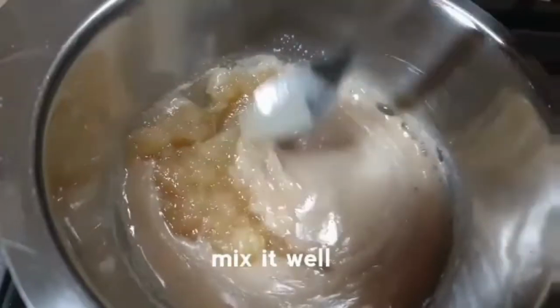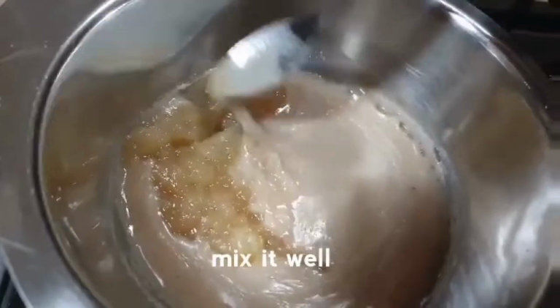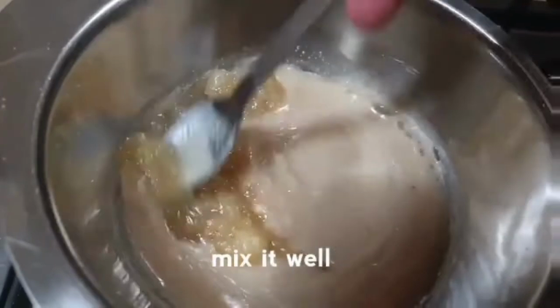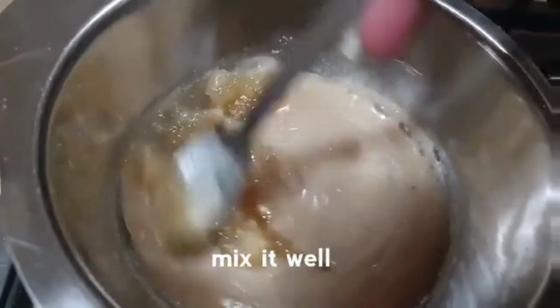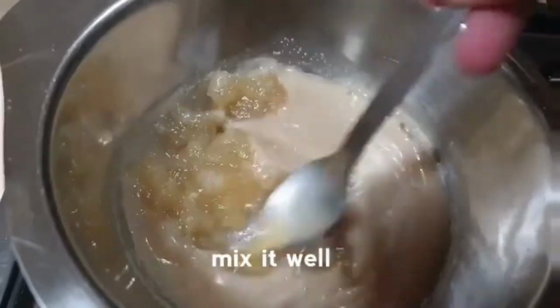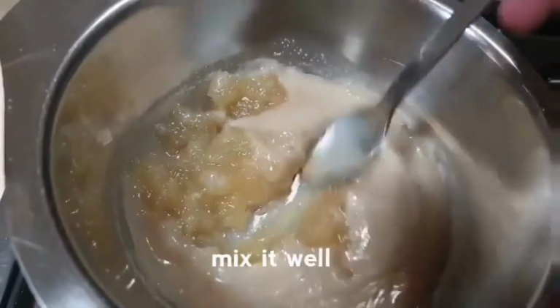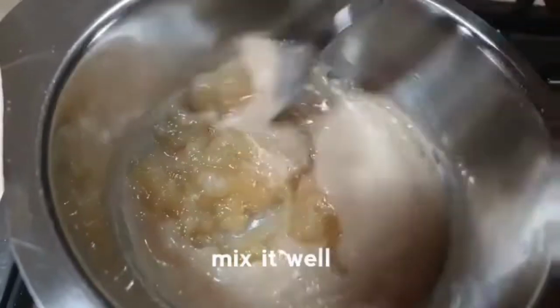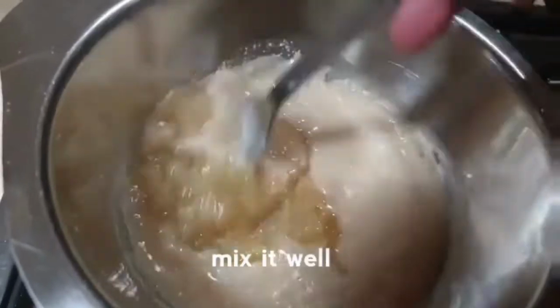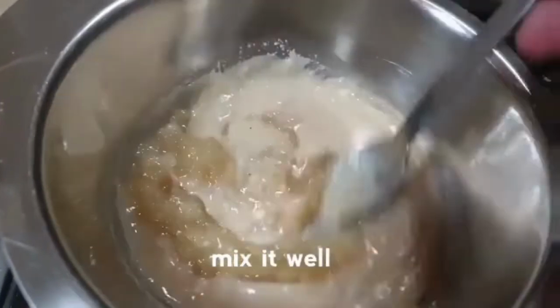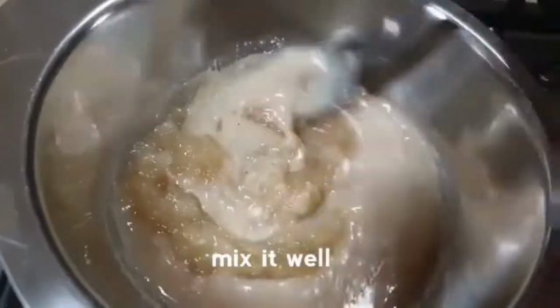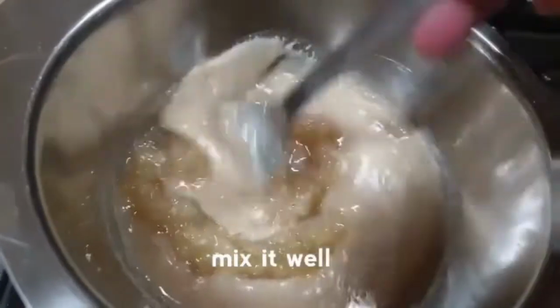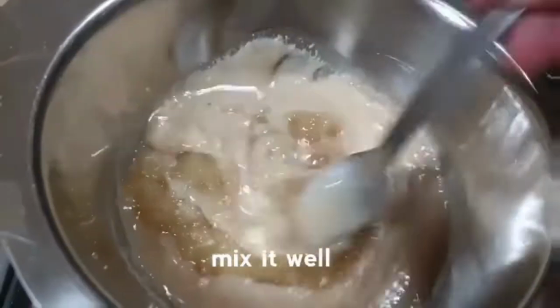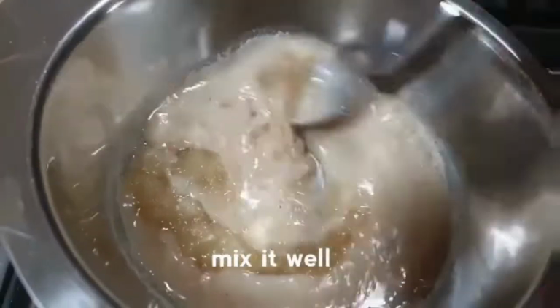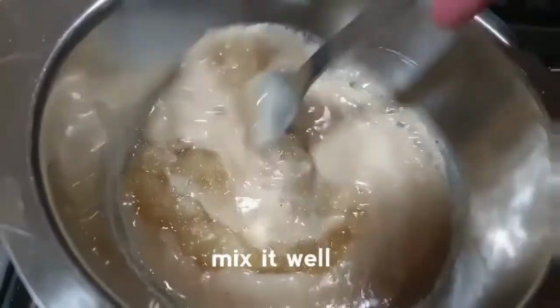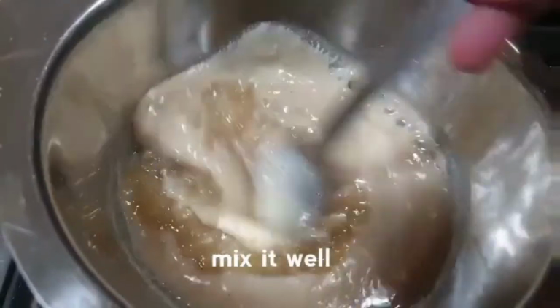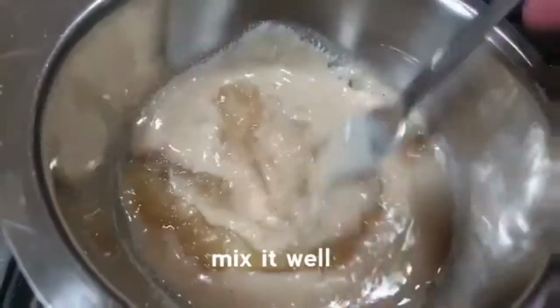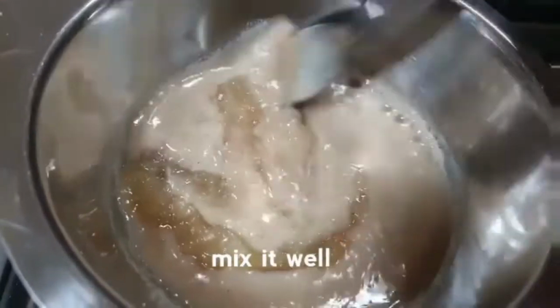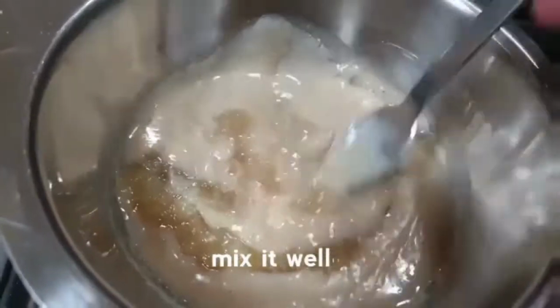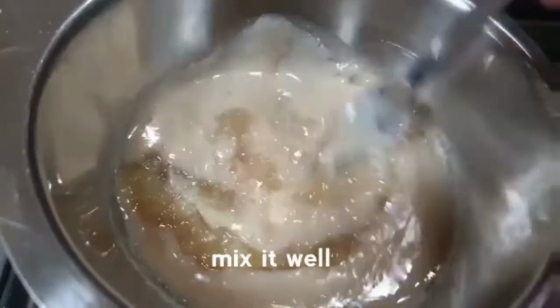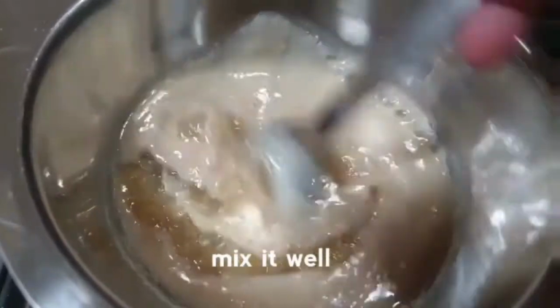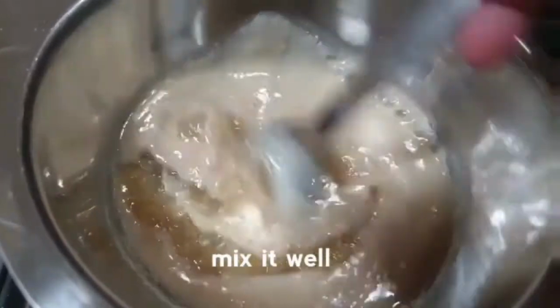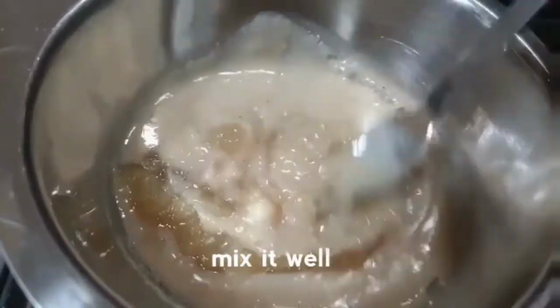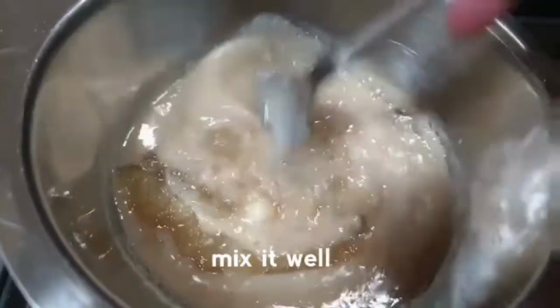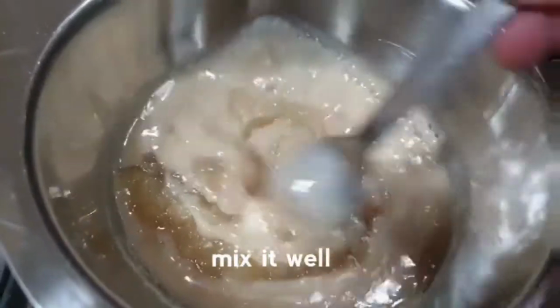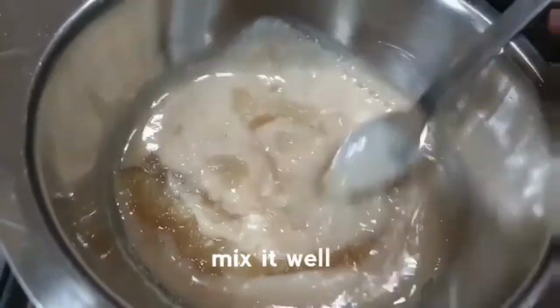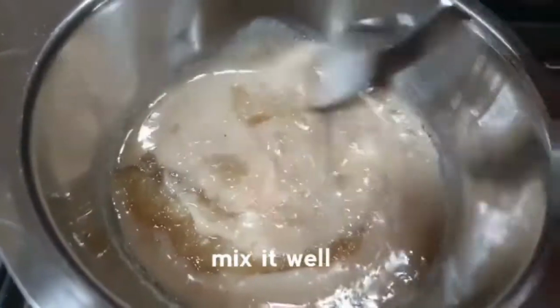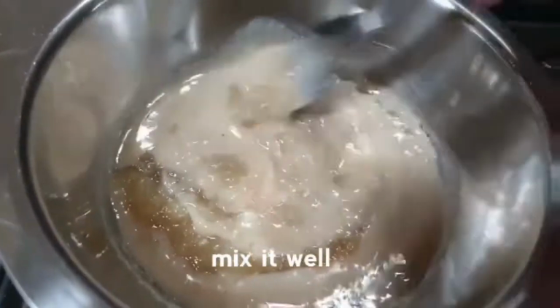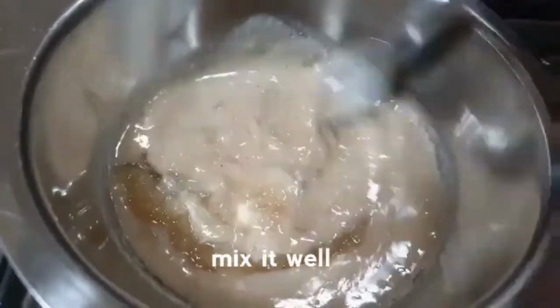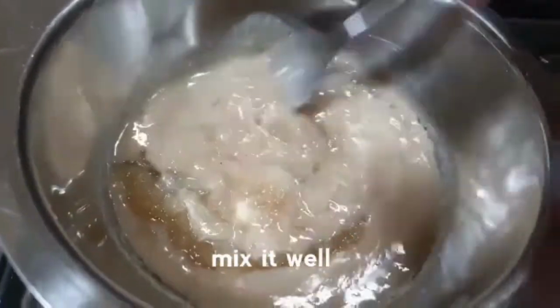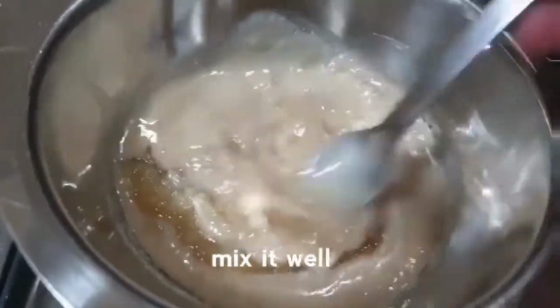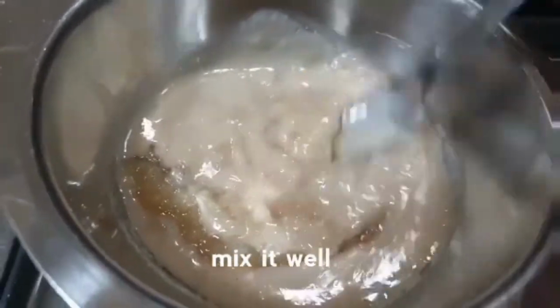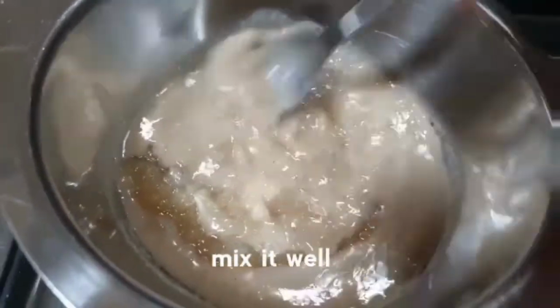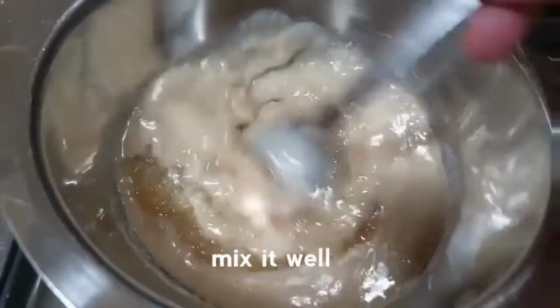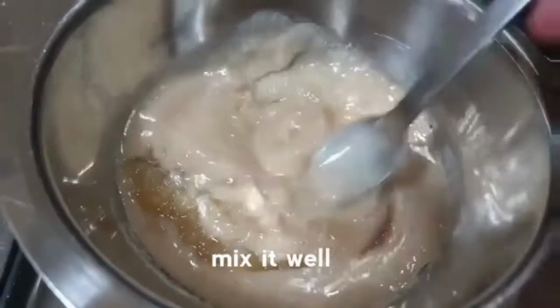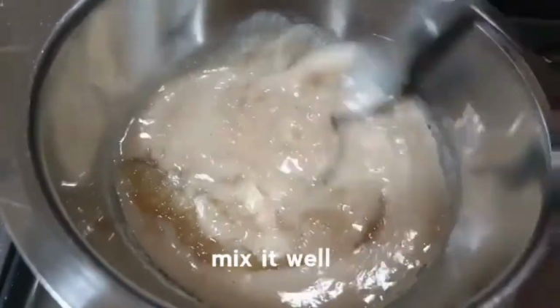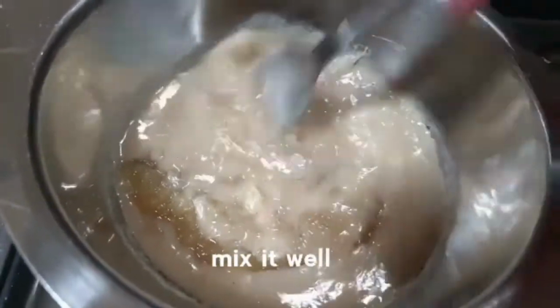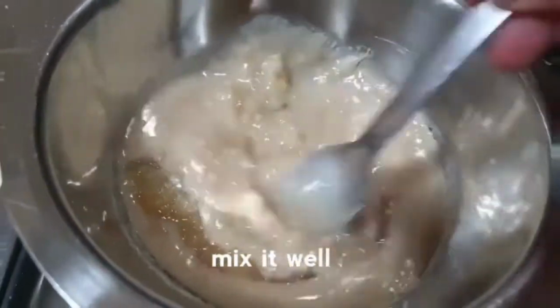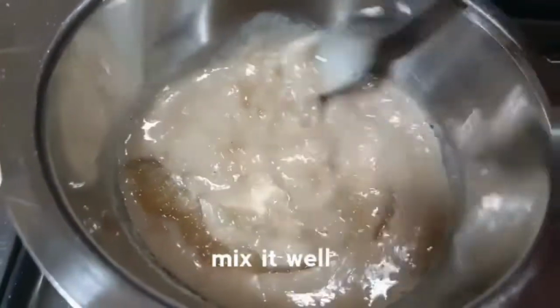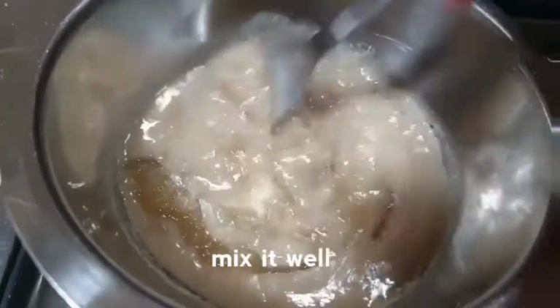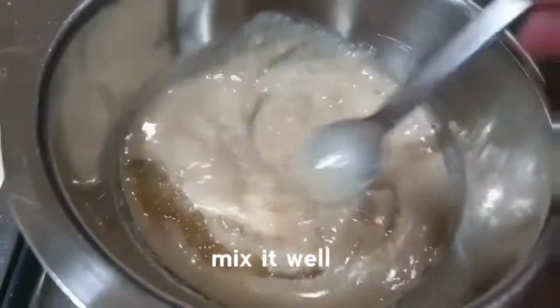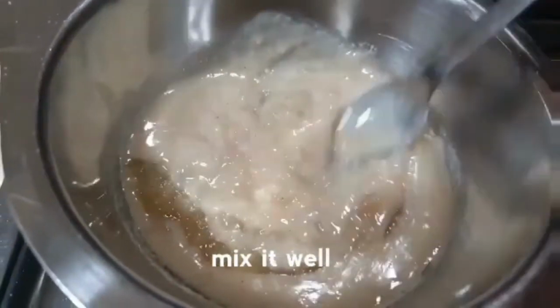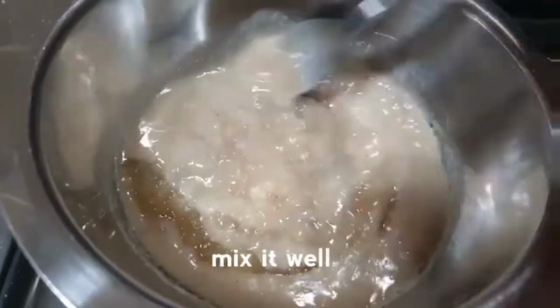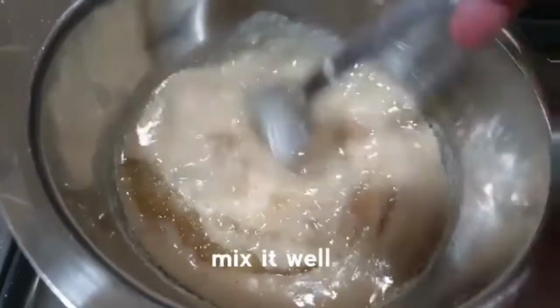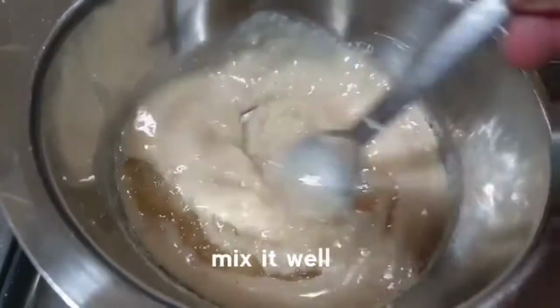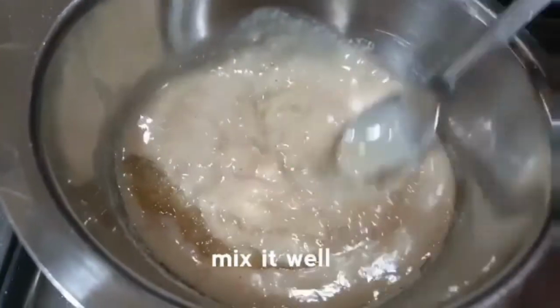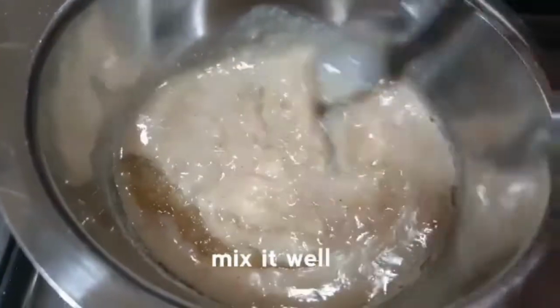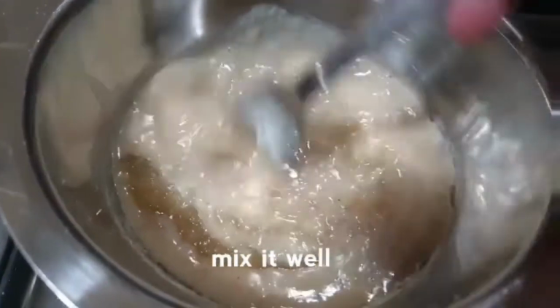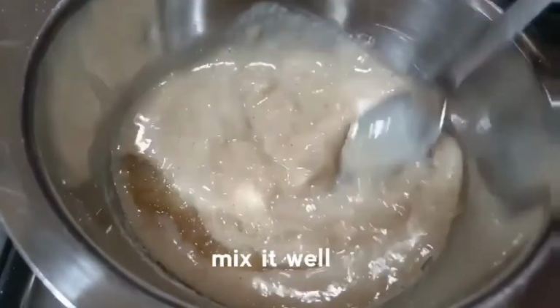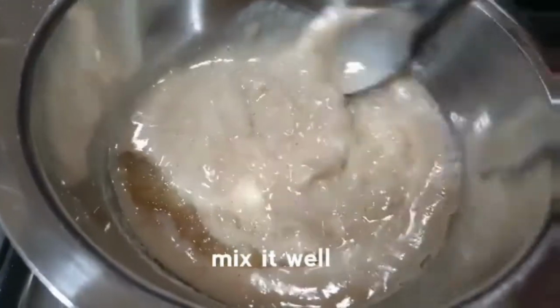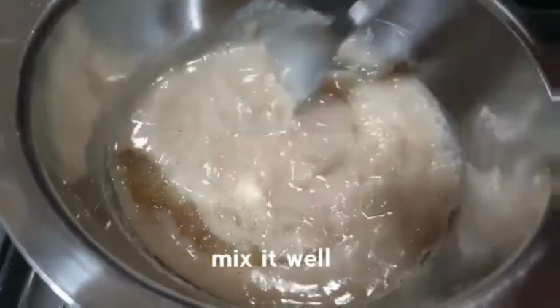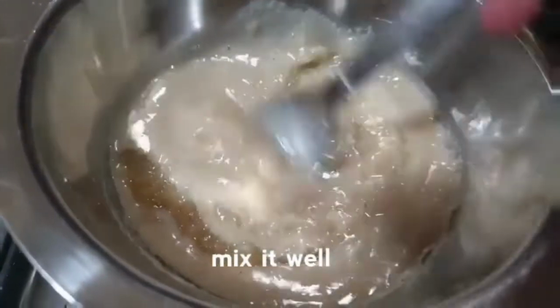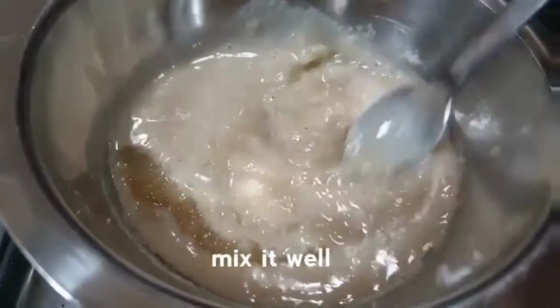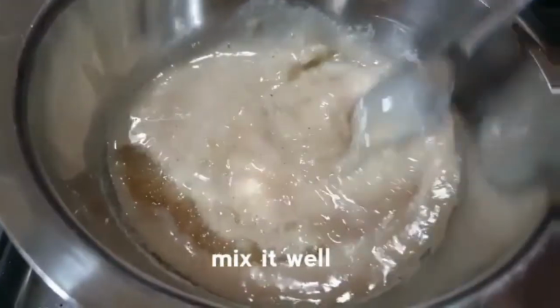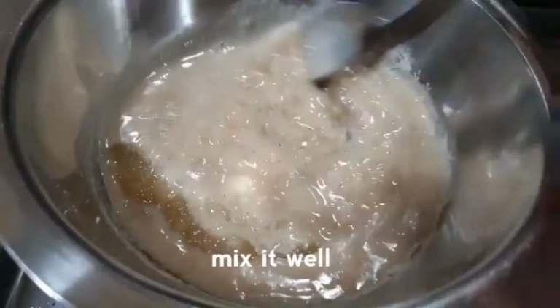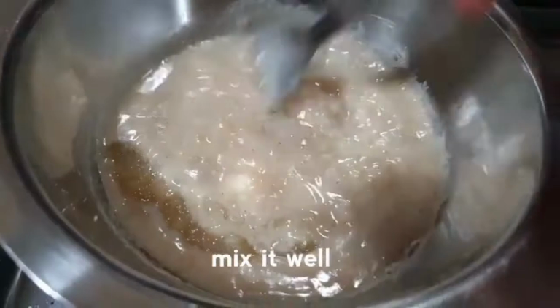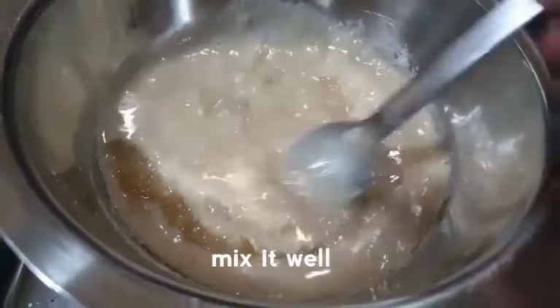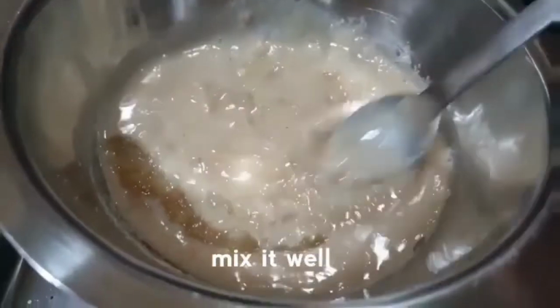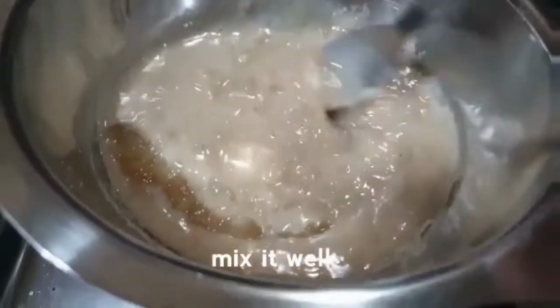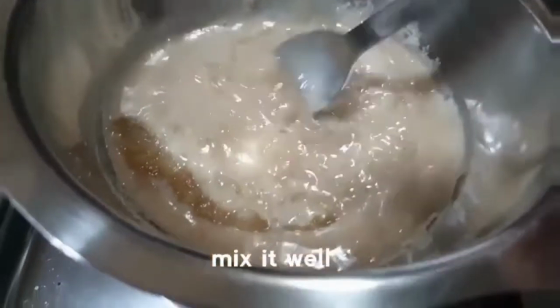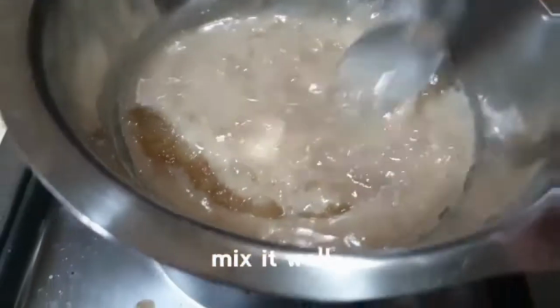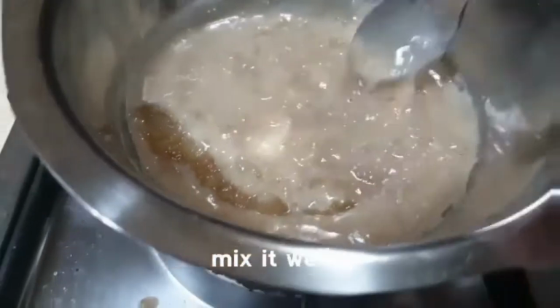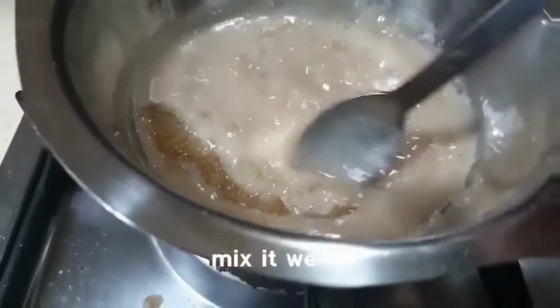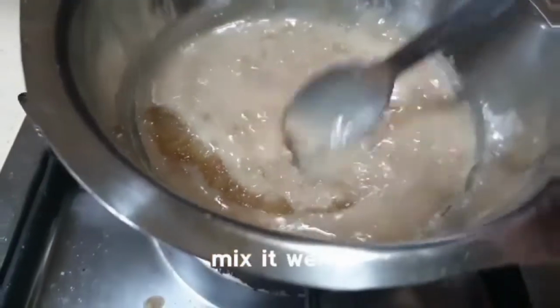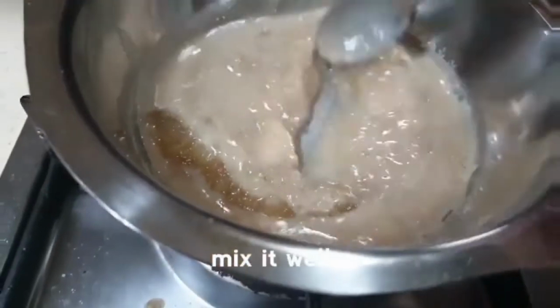We are going to mix the apple paste in the pan. I am going to mix the apple paste thoroughly.